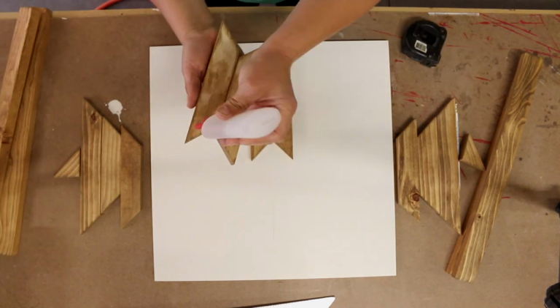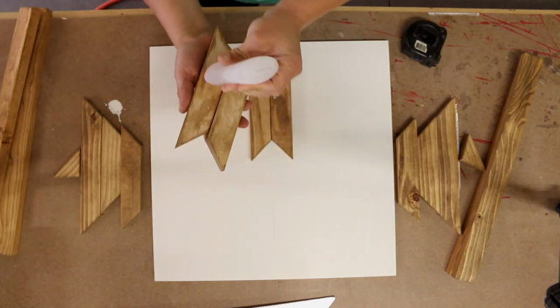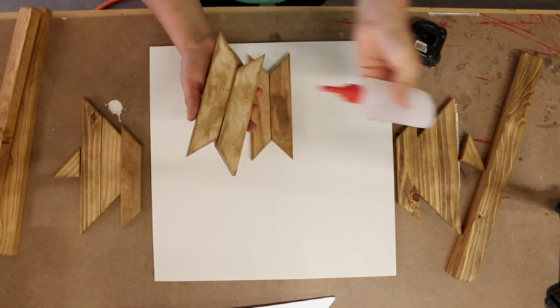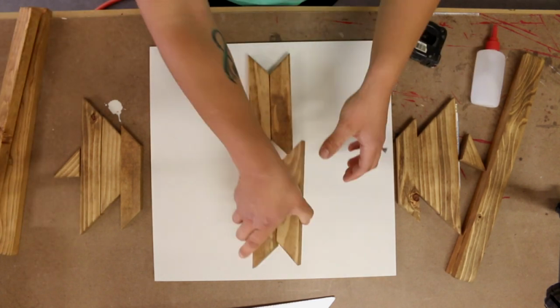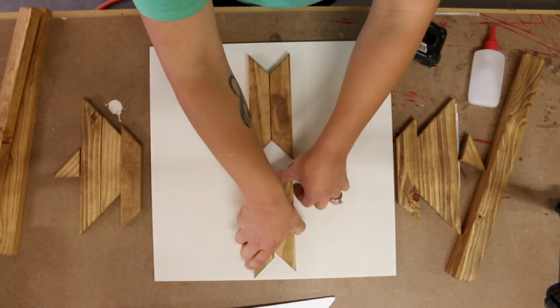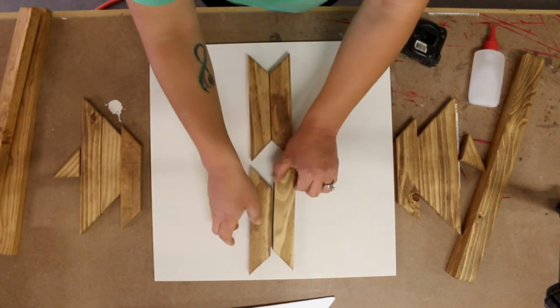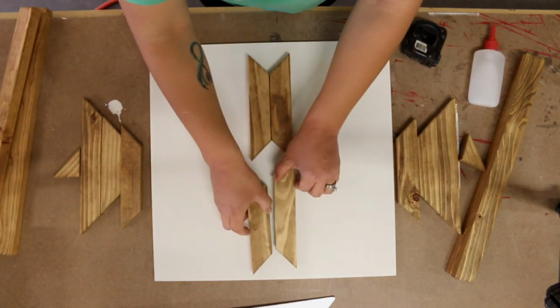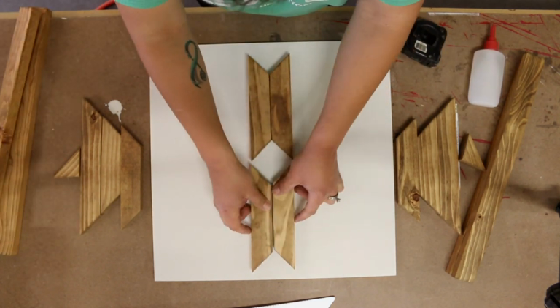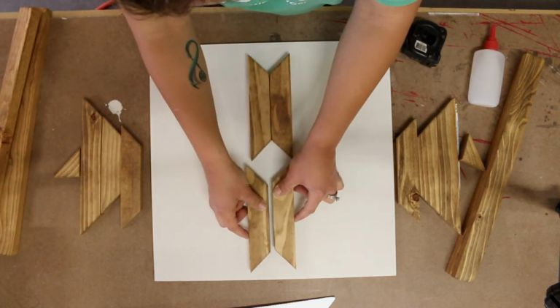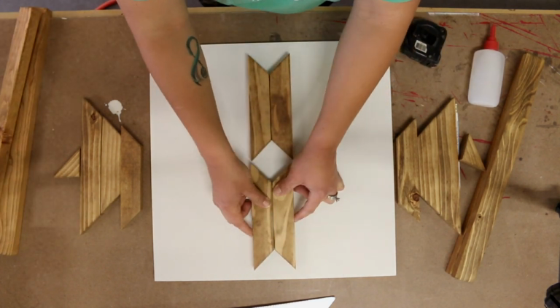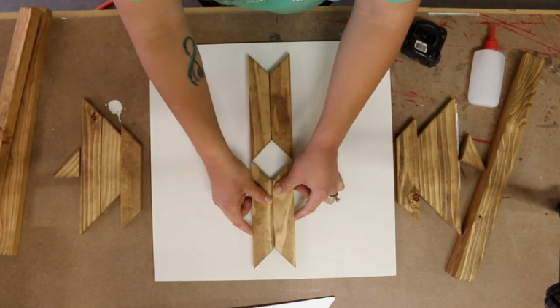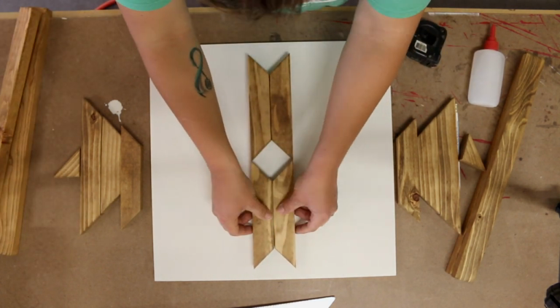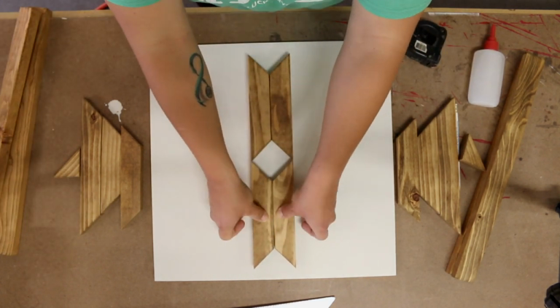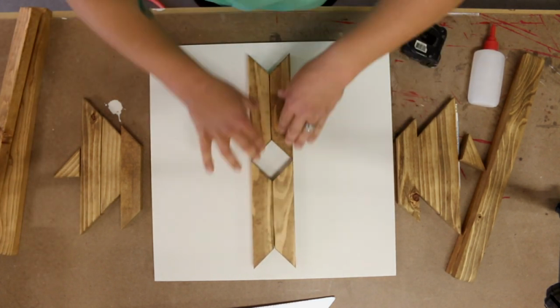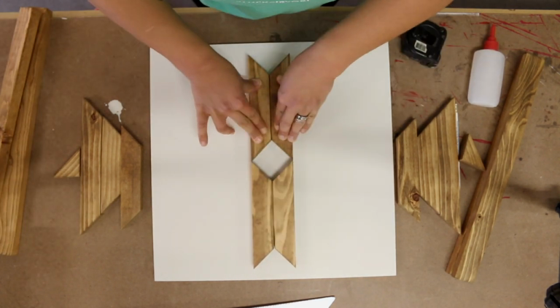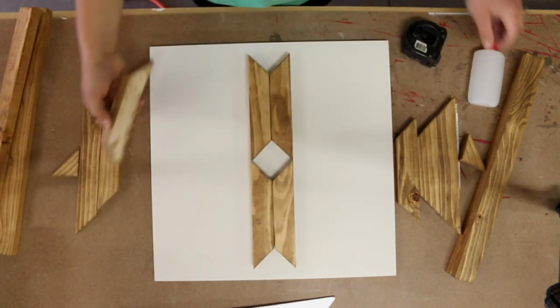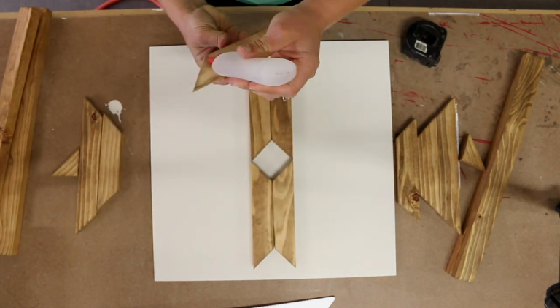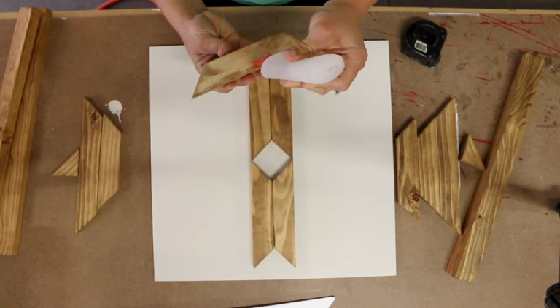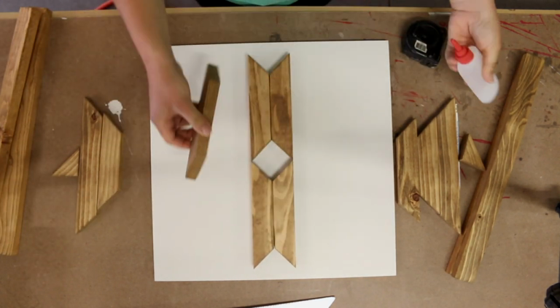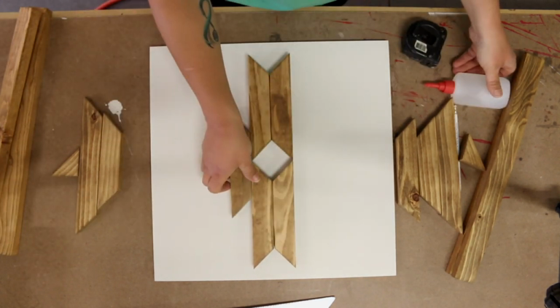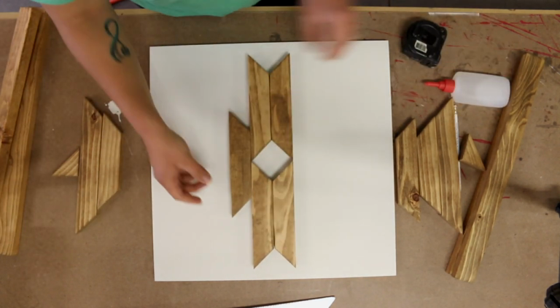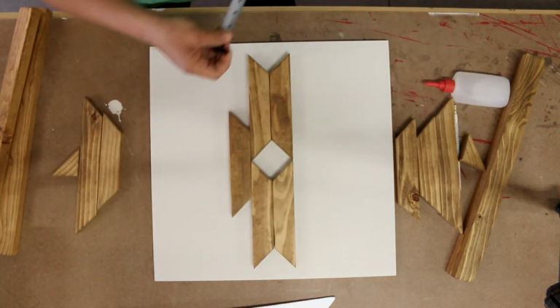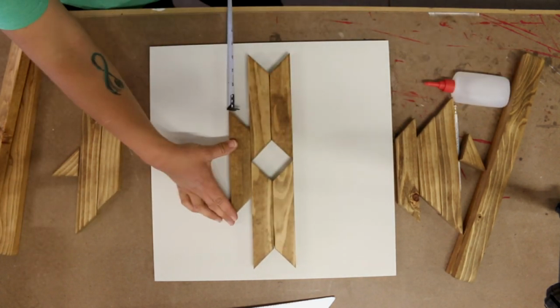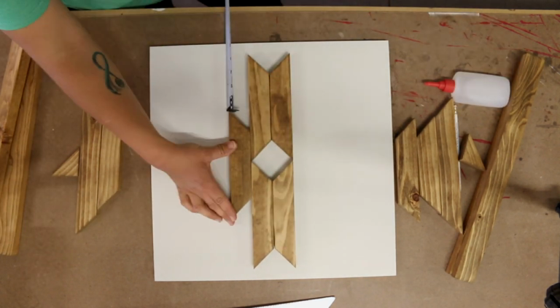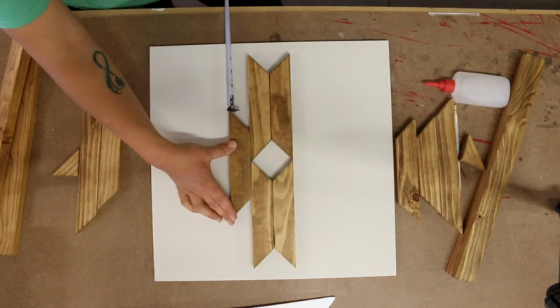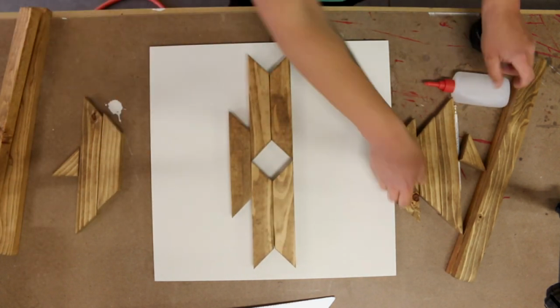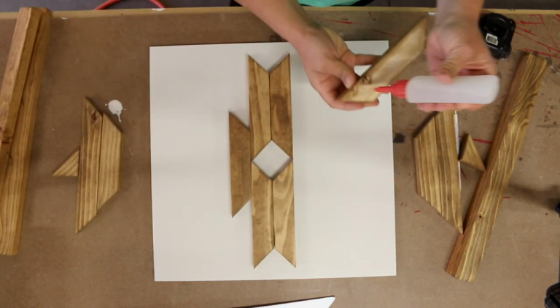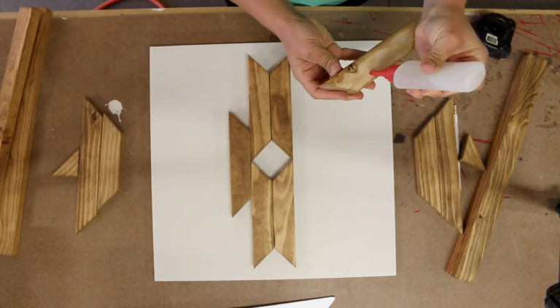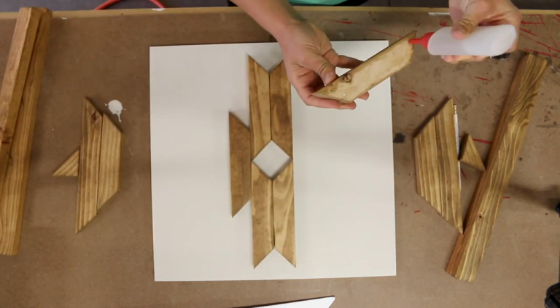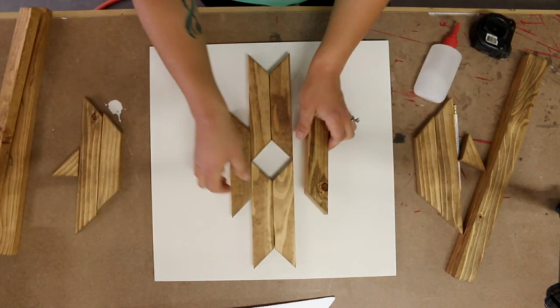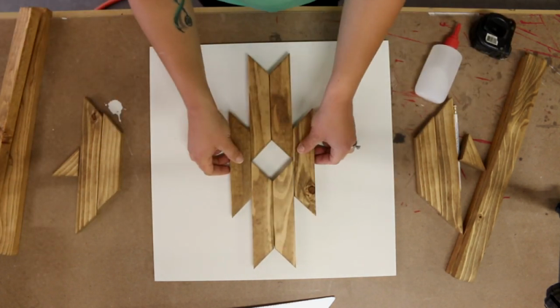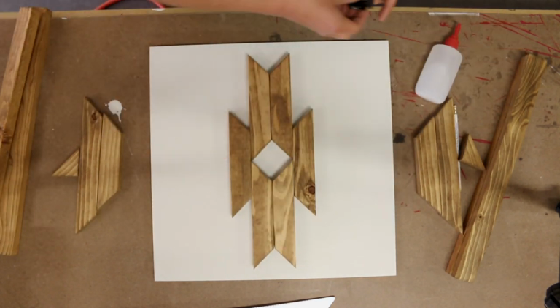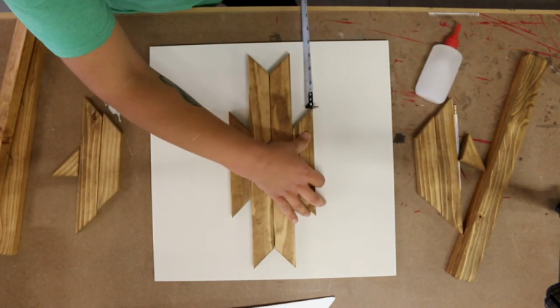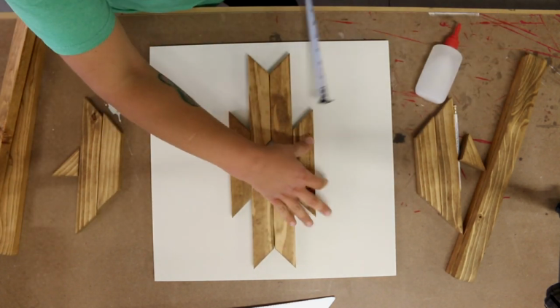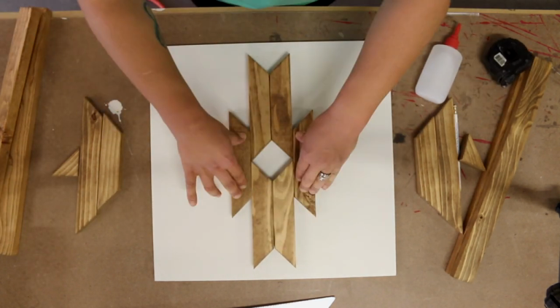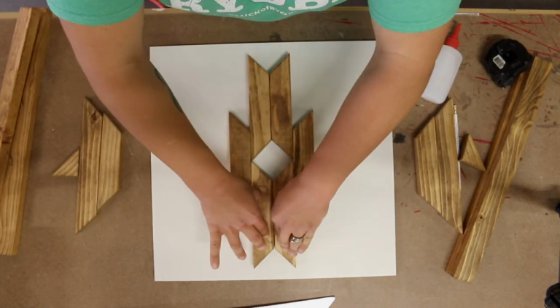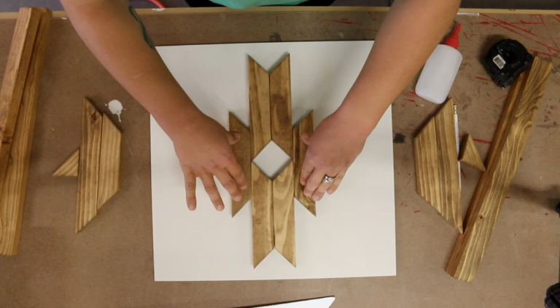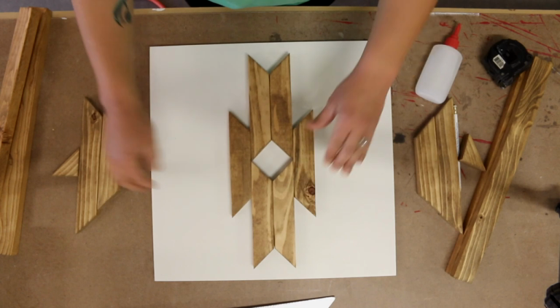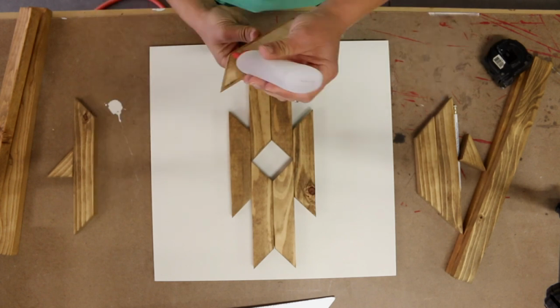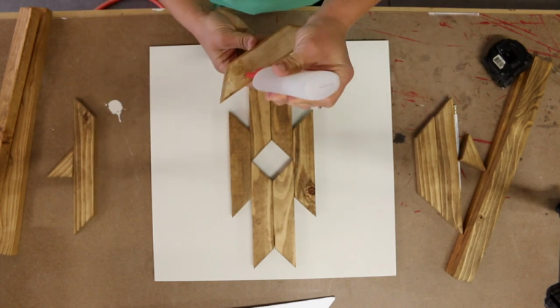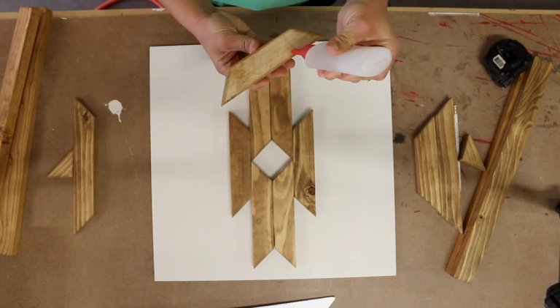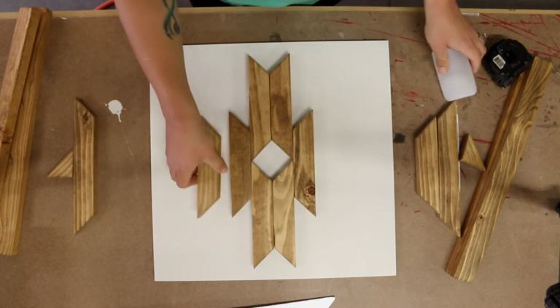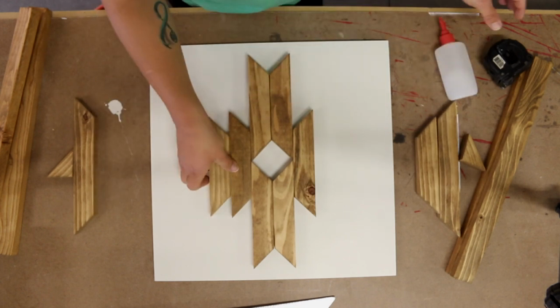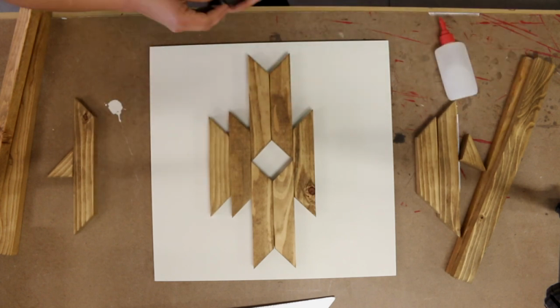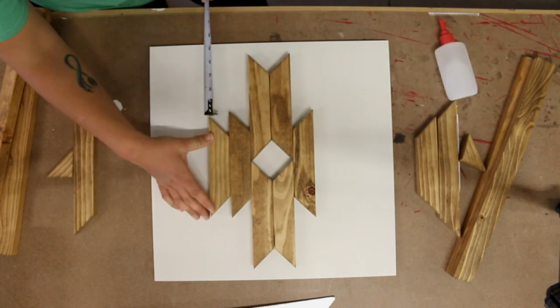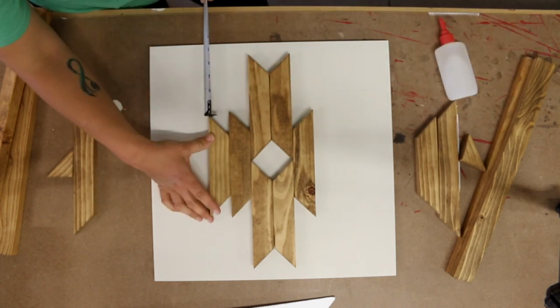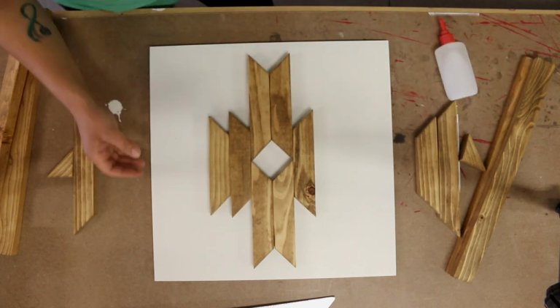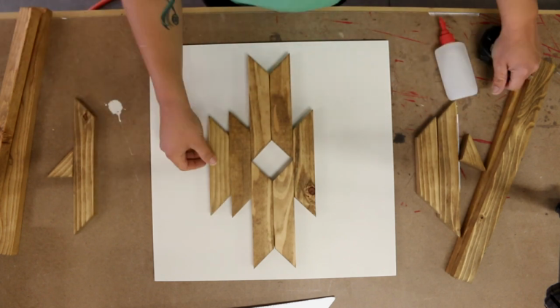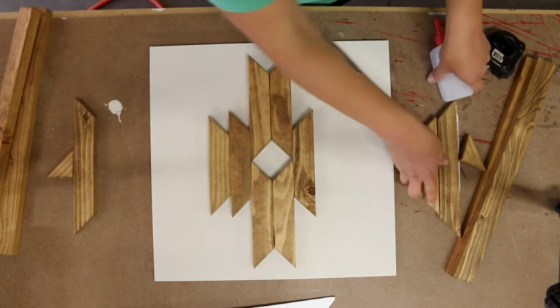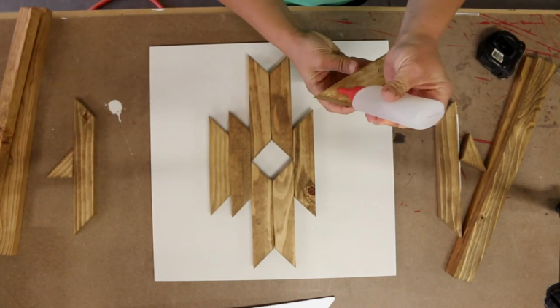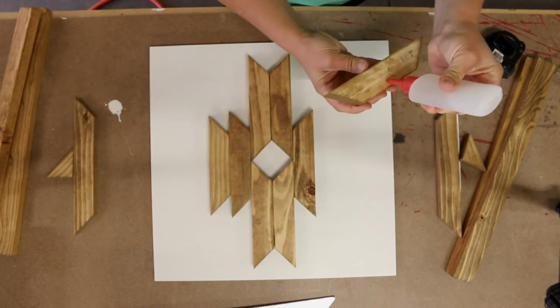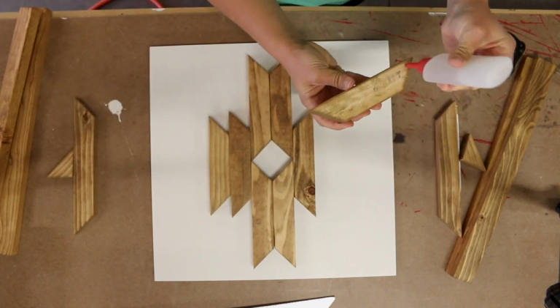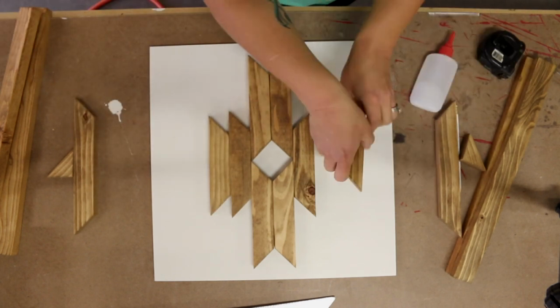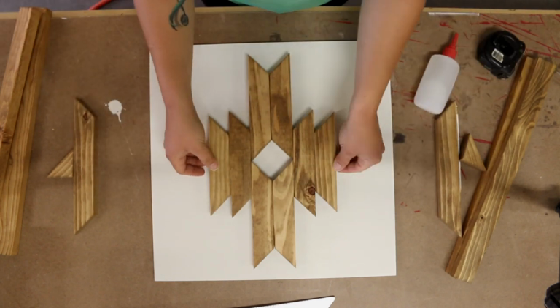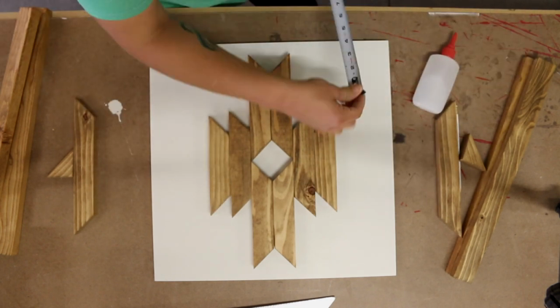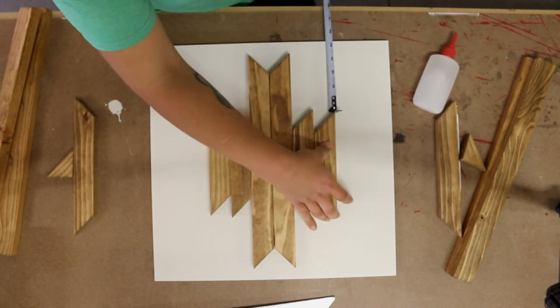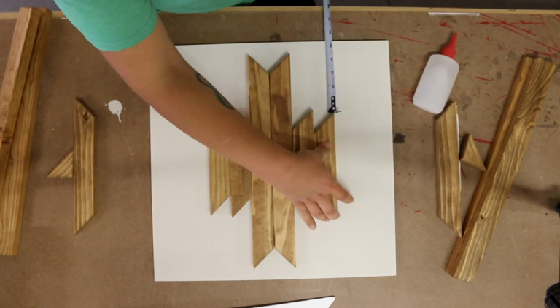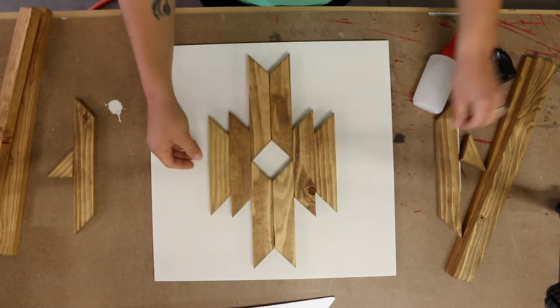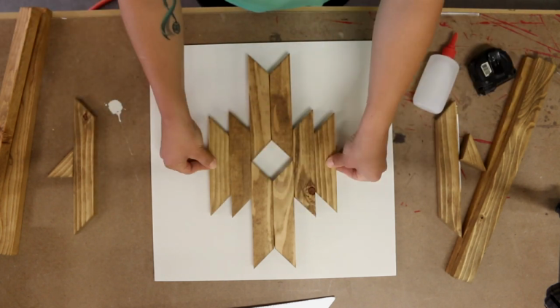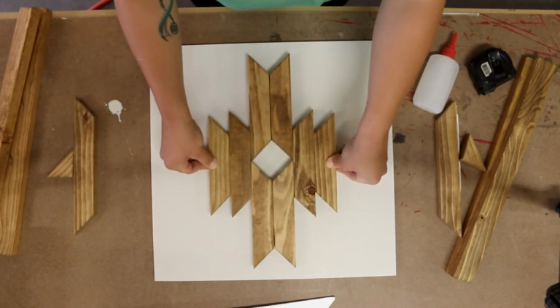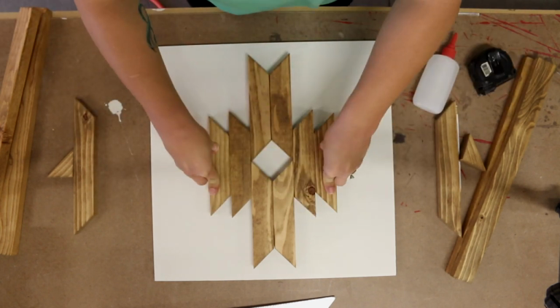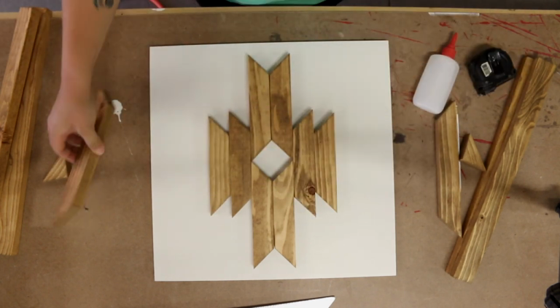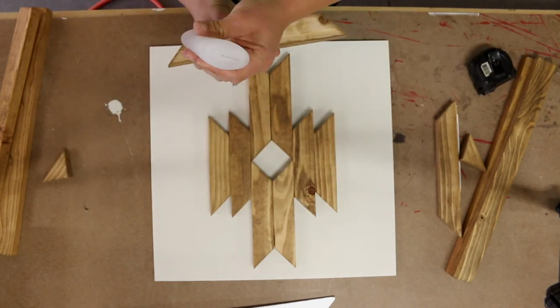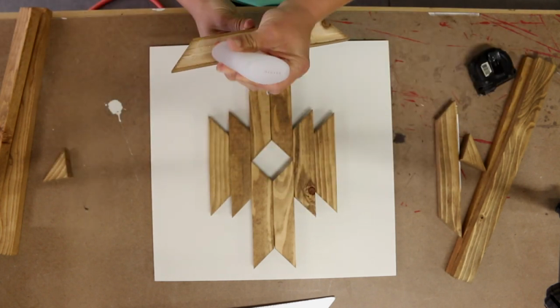Follow these same steps for the remainder of the designs. Again, you'll want to make sure that all of your pieces are centered and also straight on the plywood back.